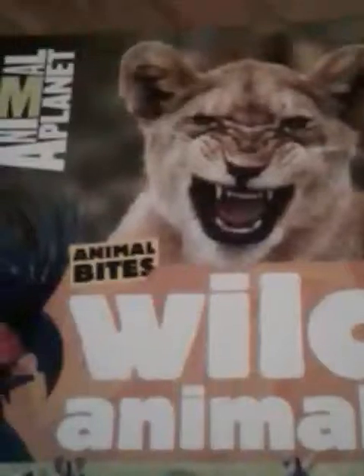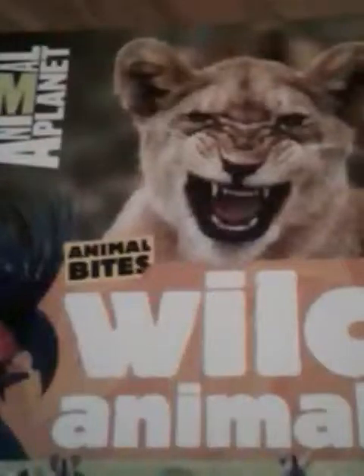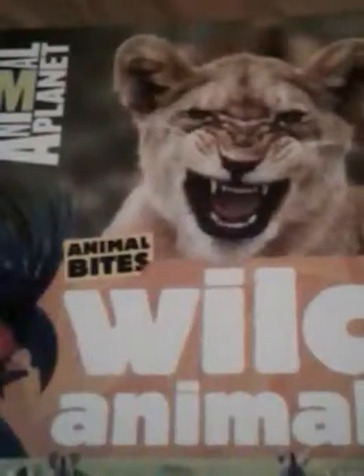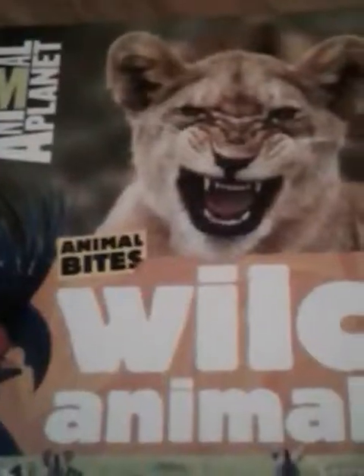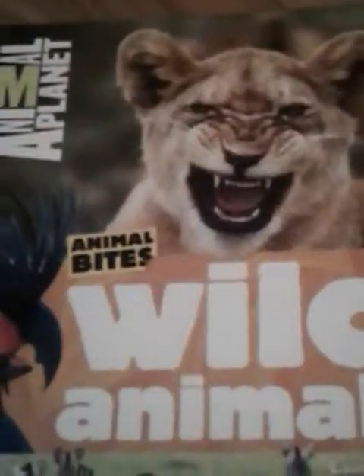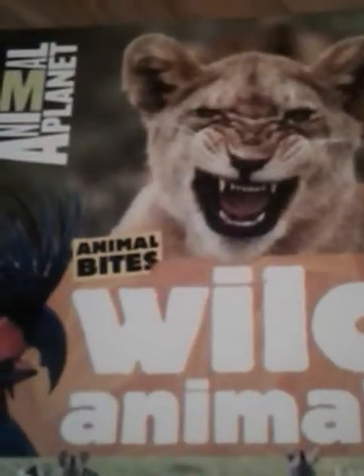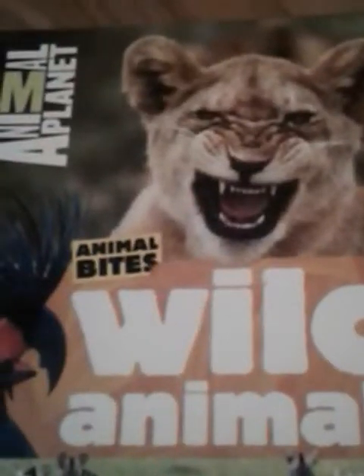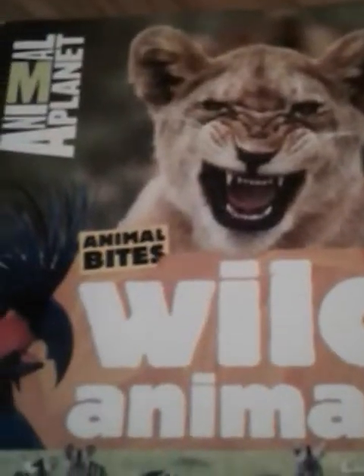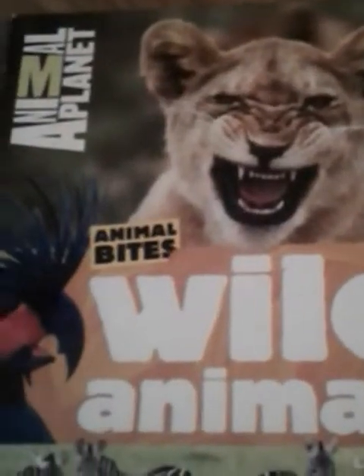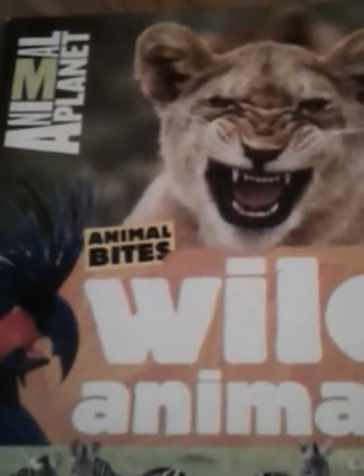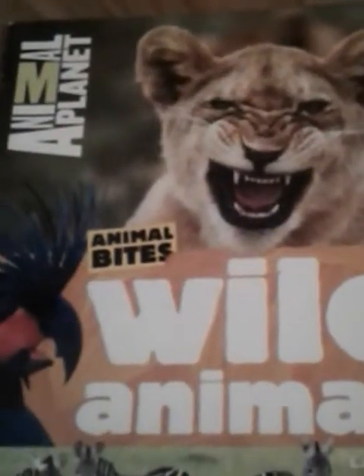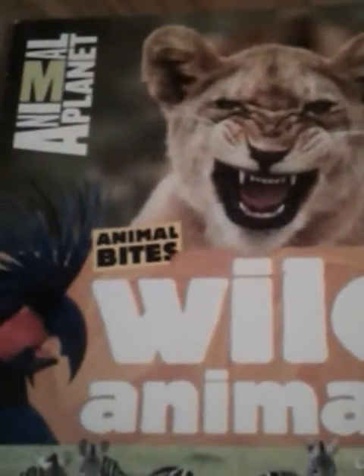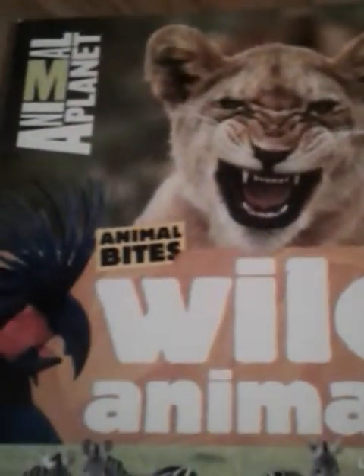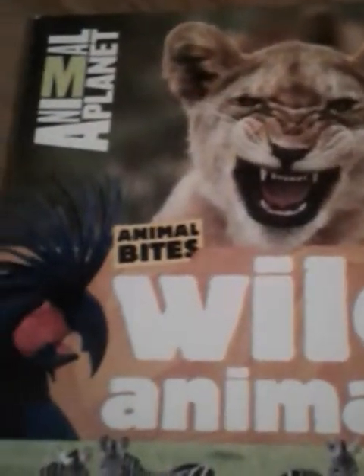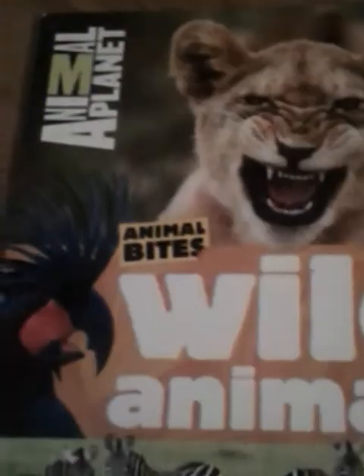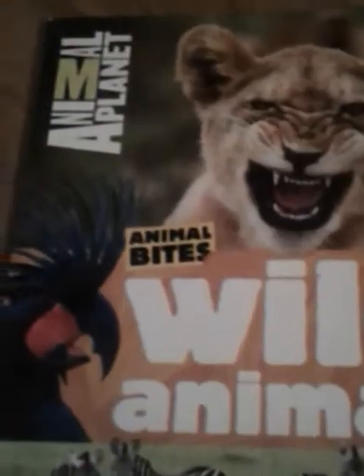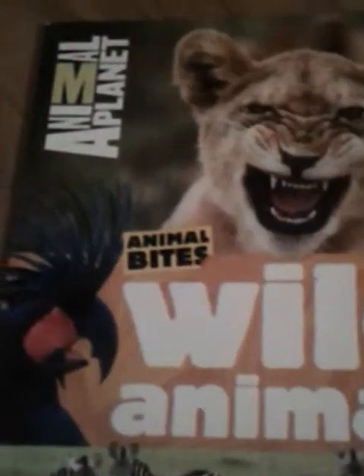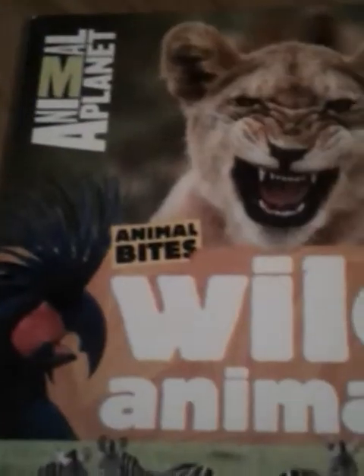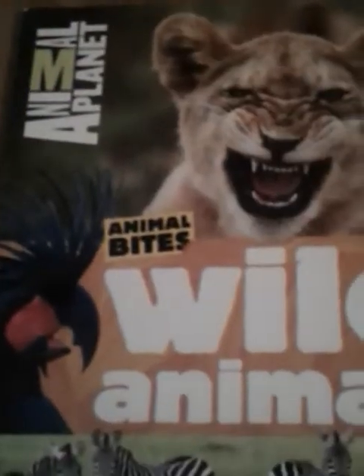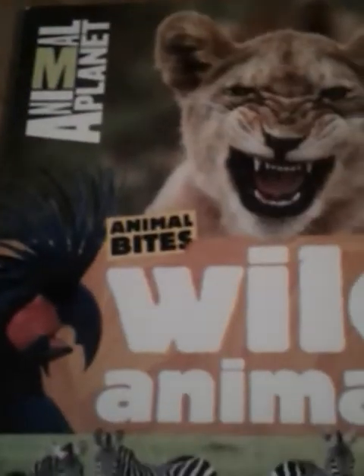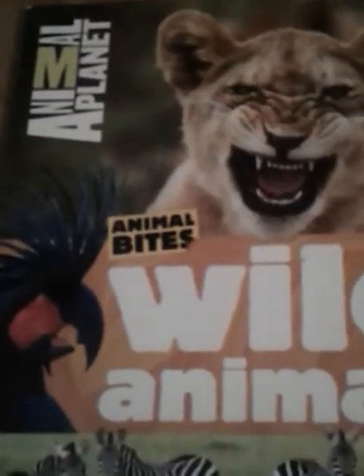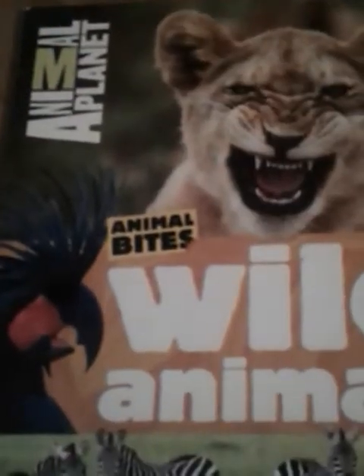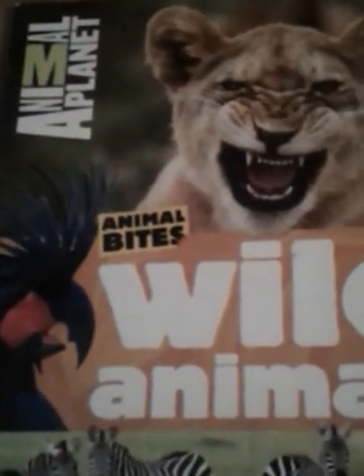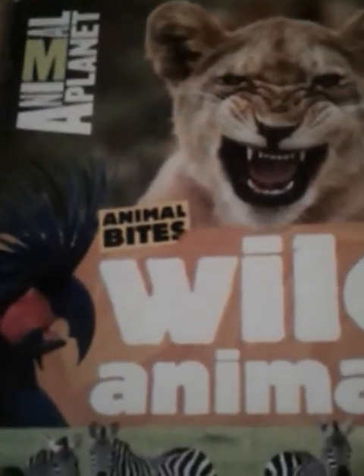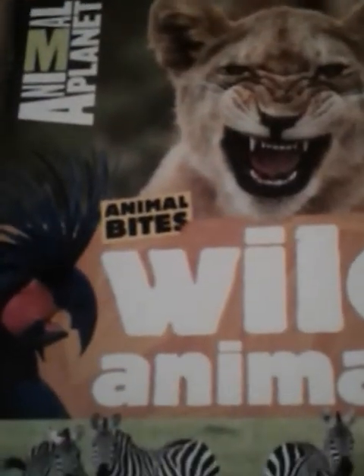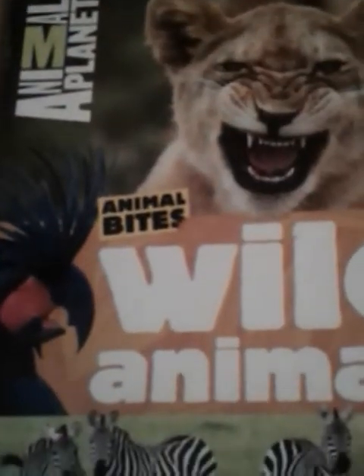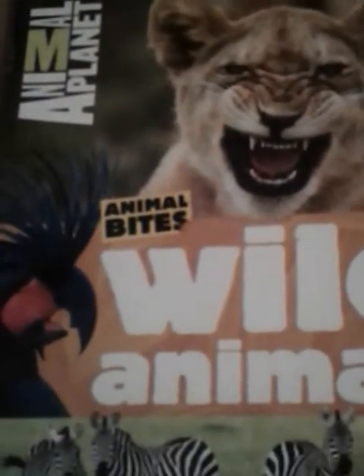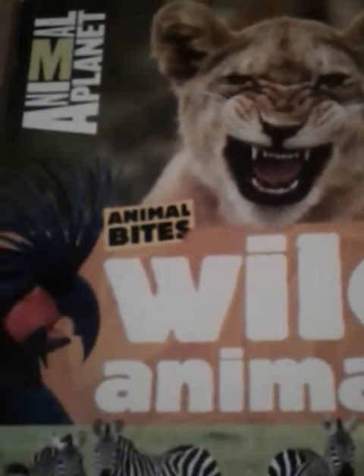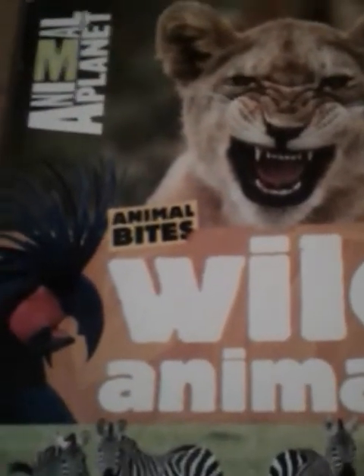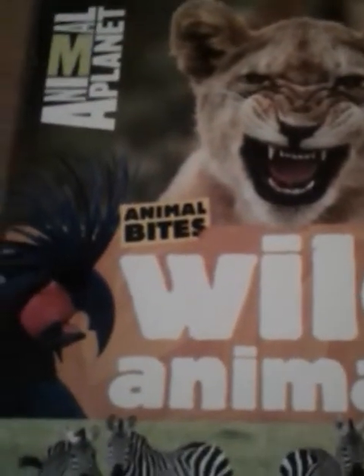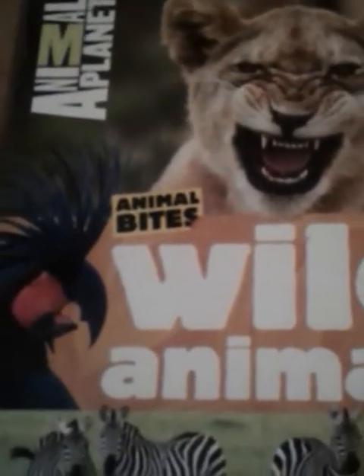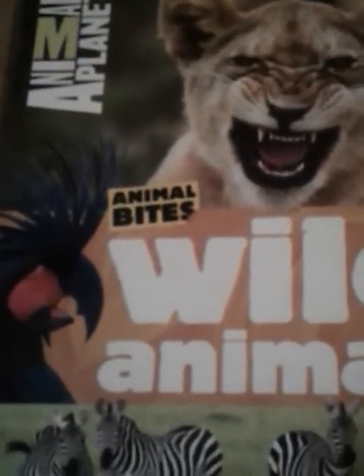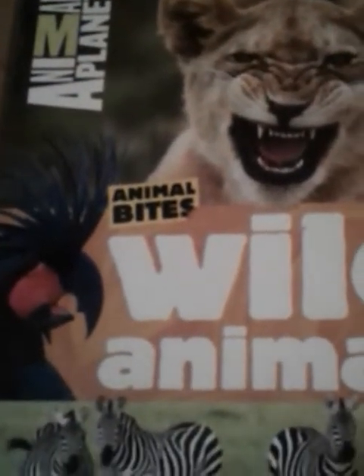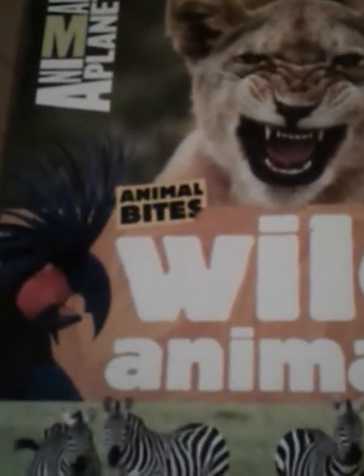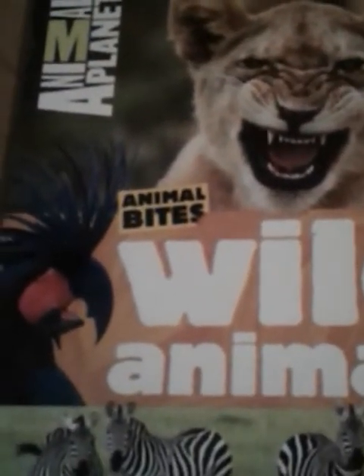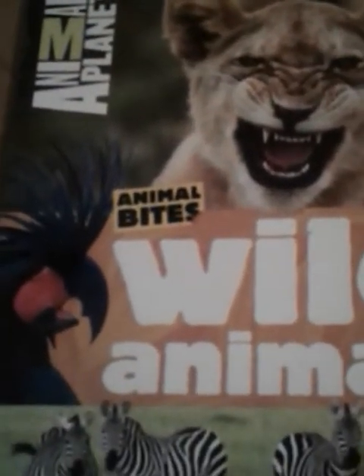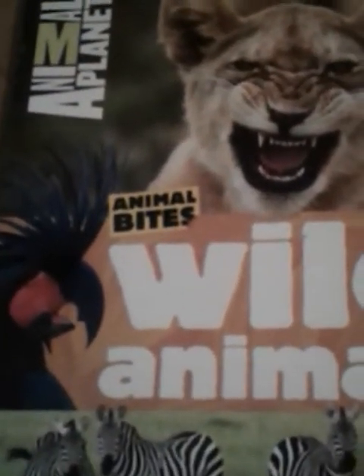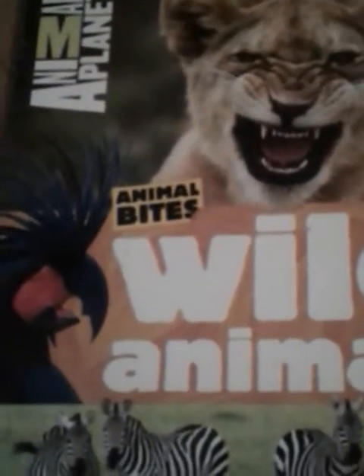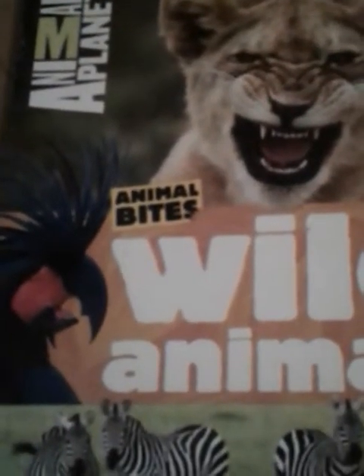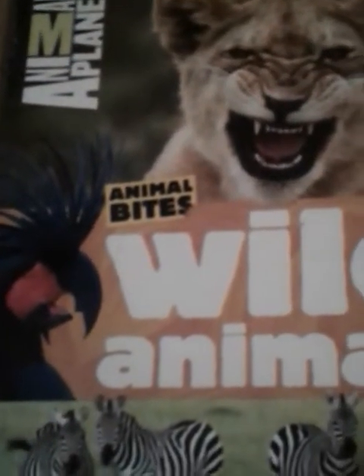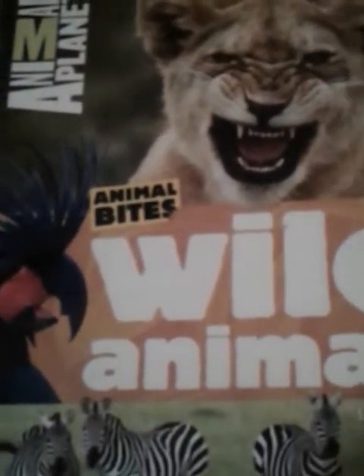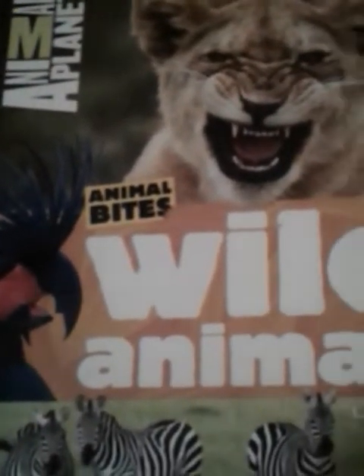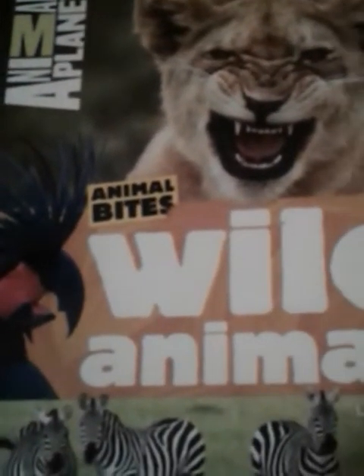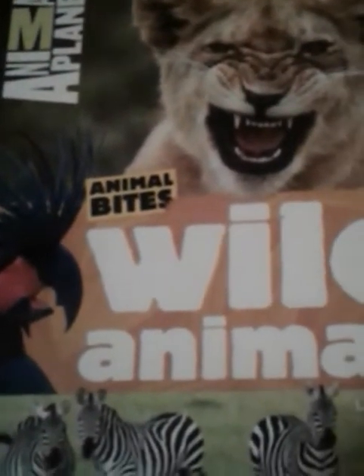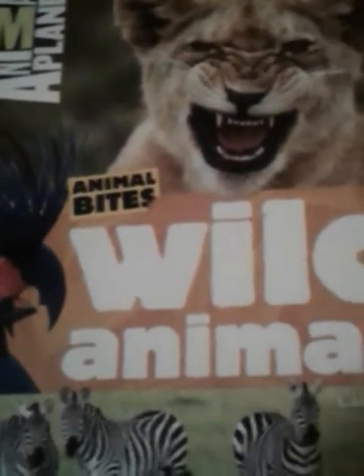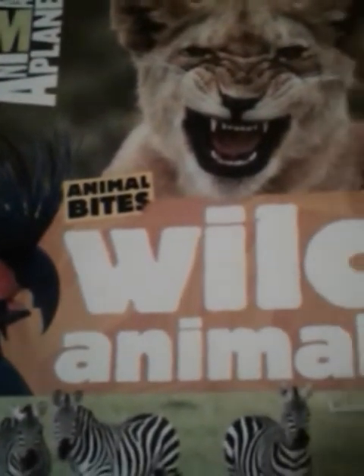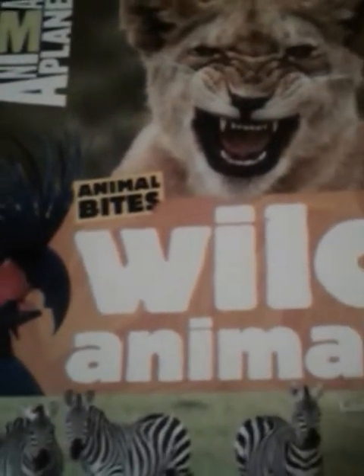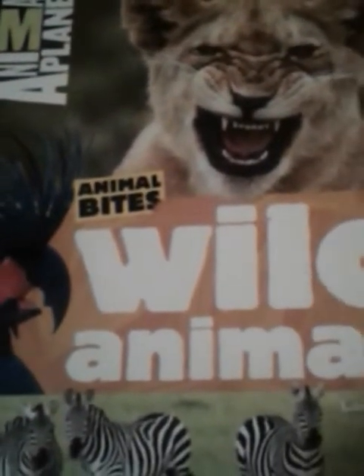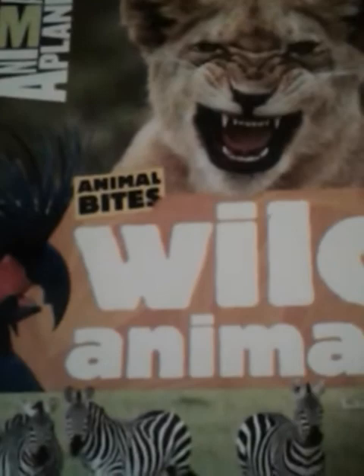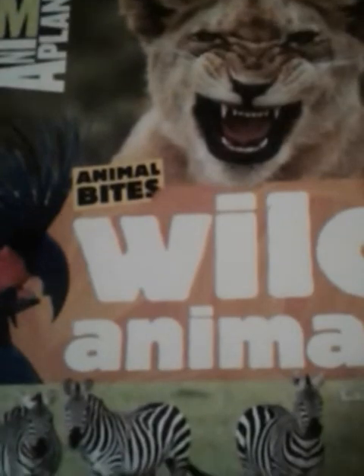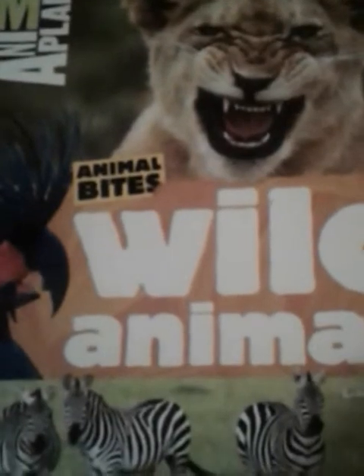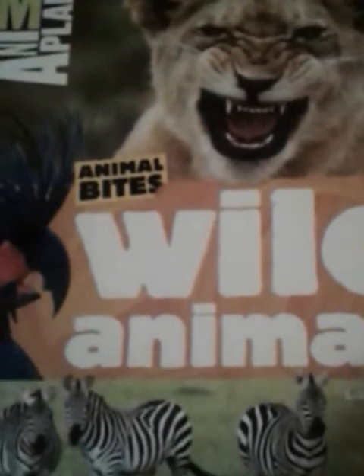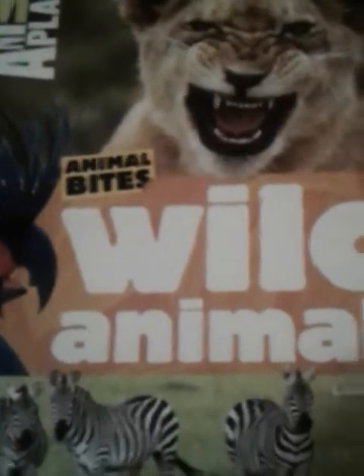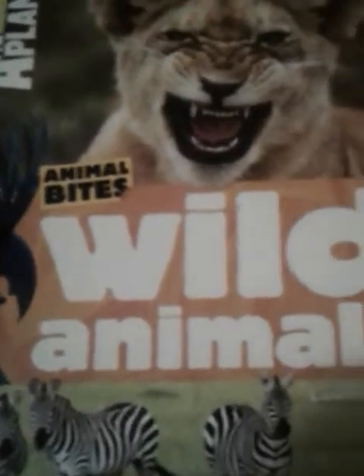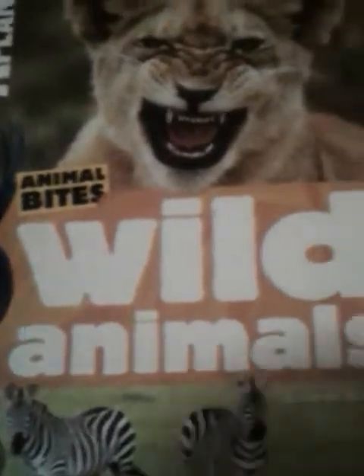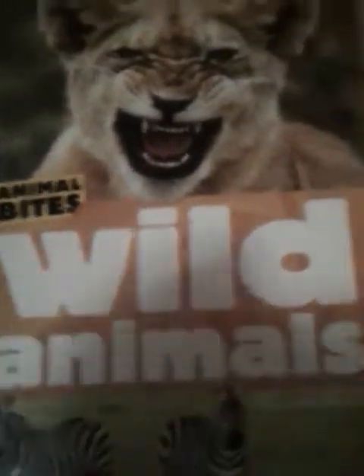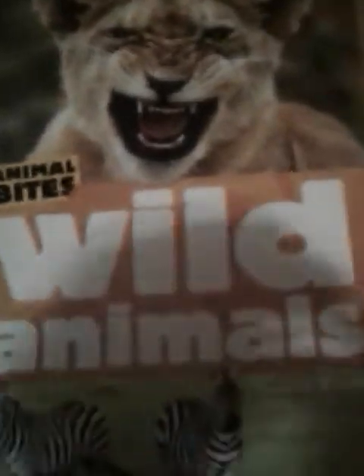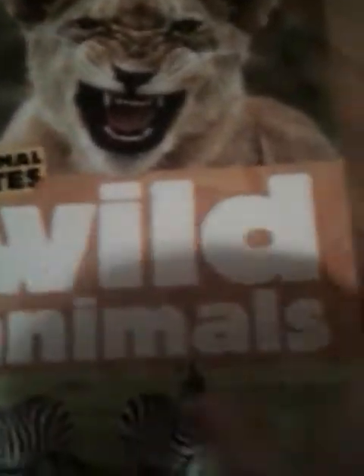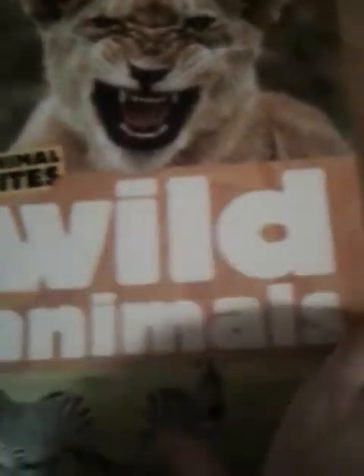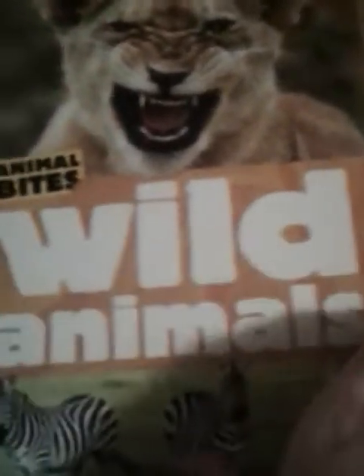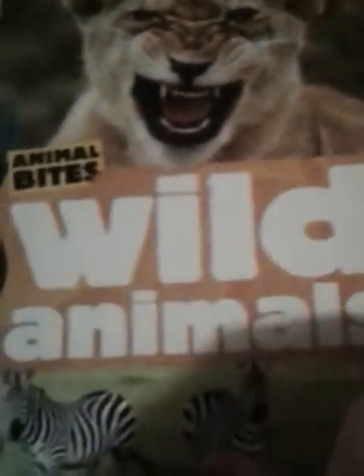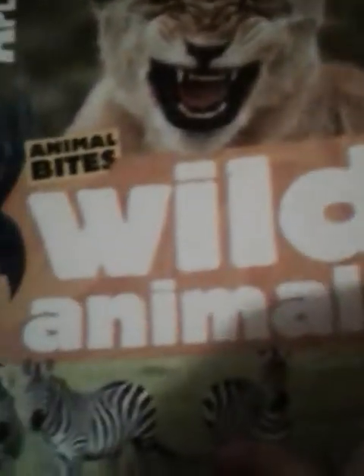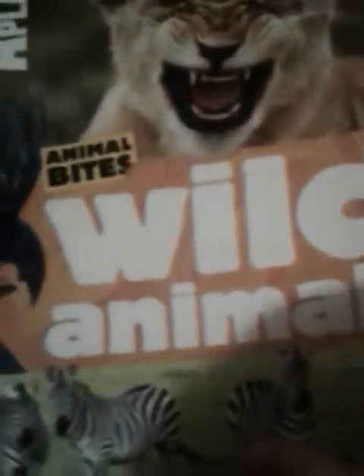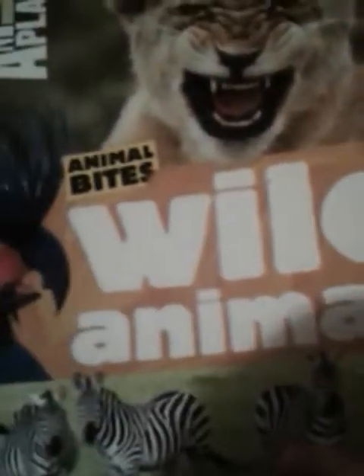Hello there! We are reading this book today. The book is called Animal Bites, Wild Animals.